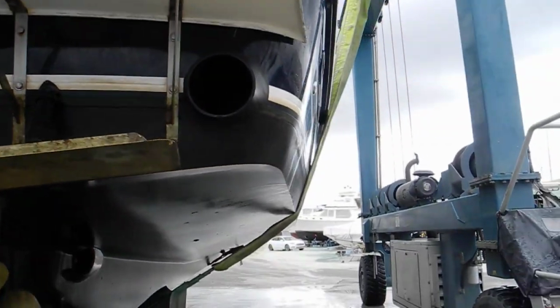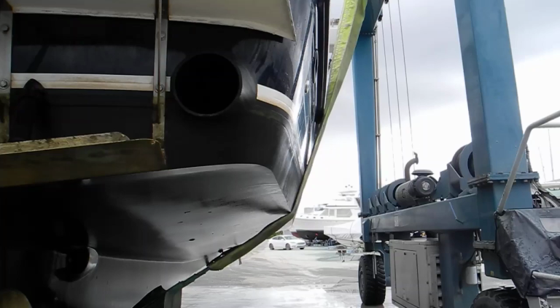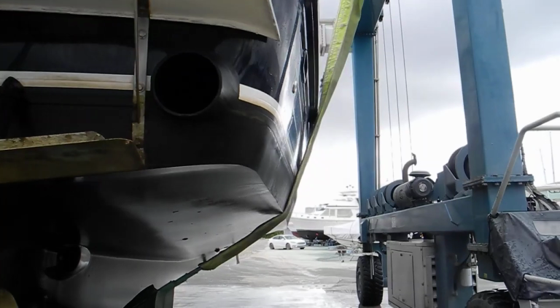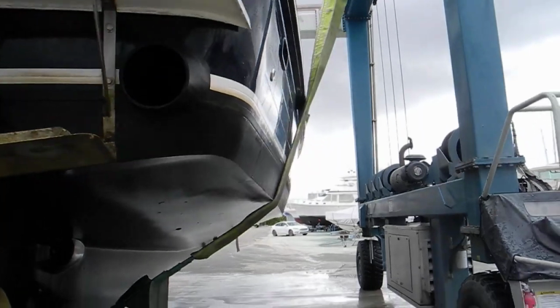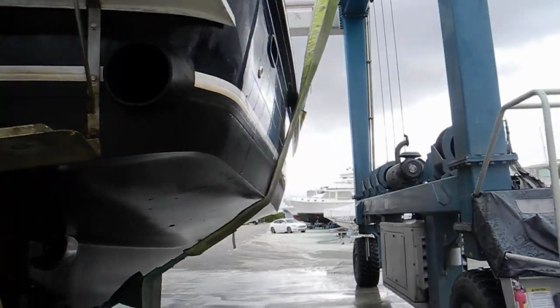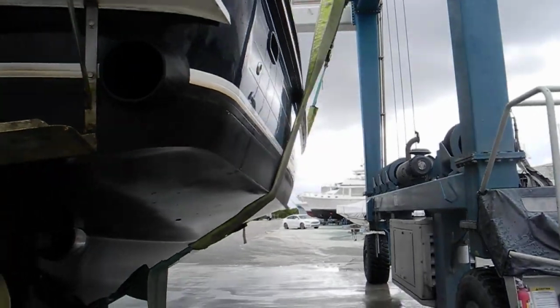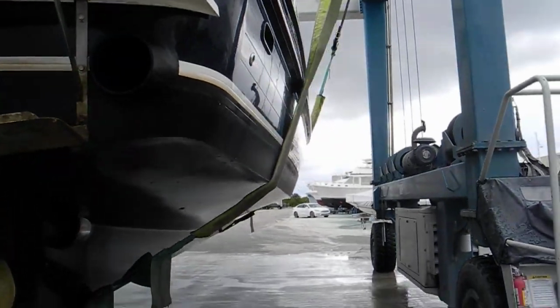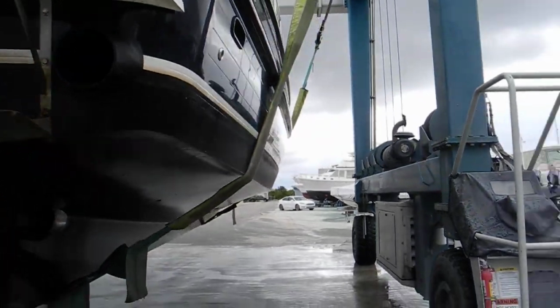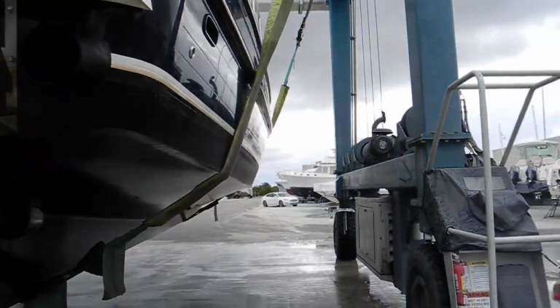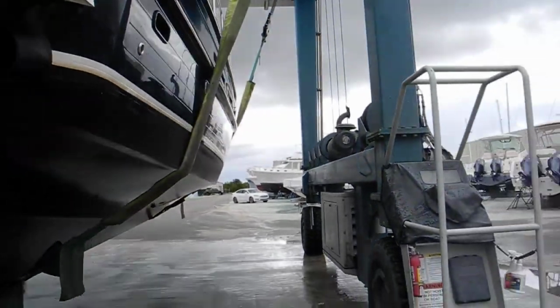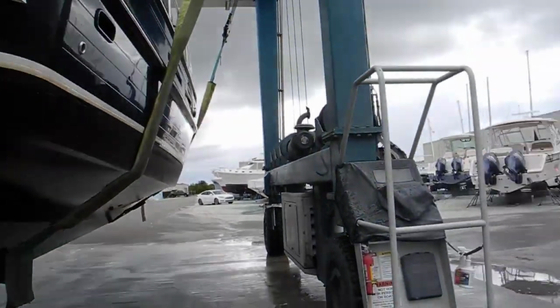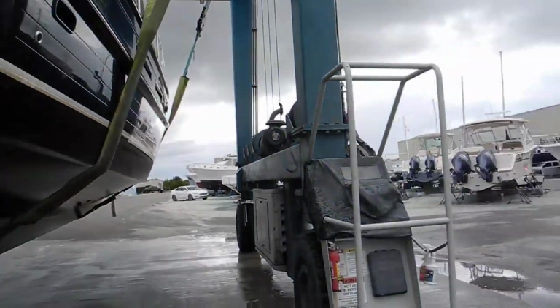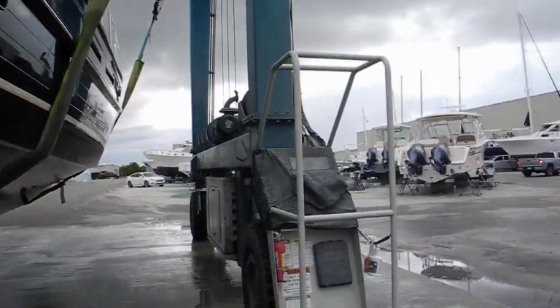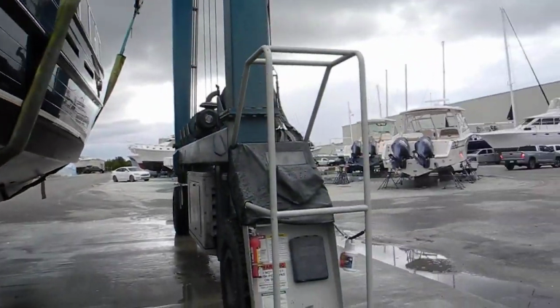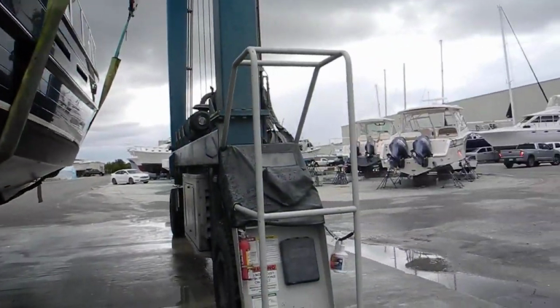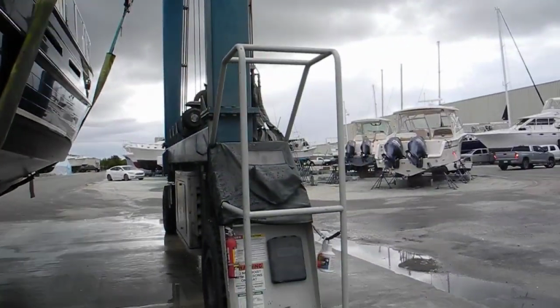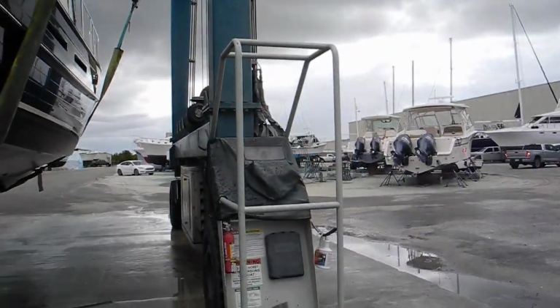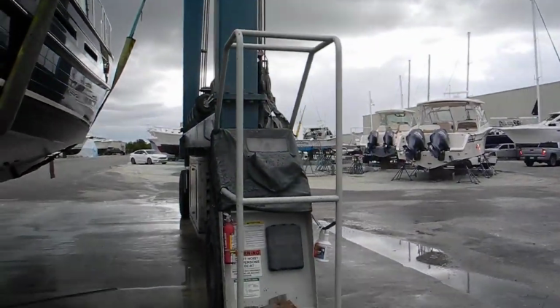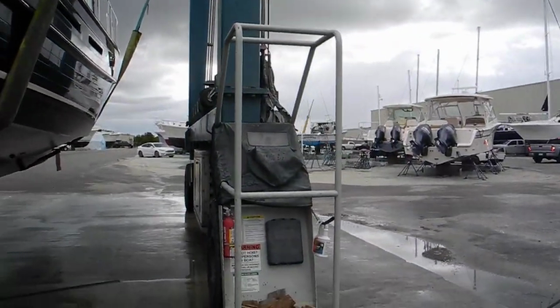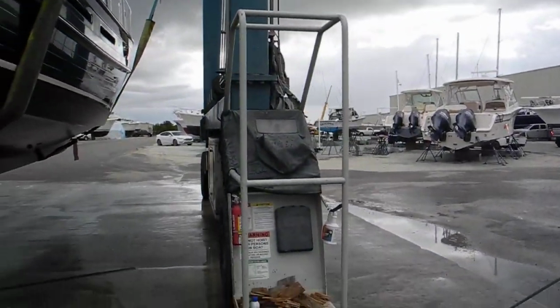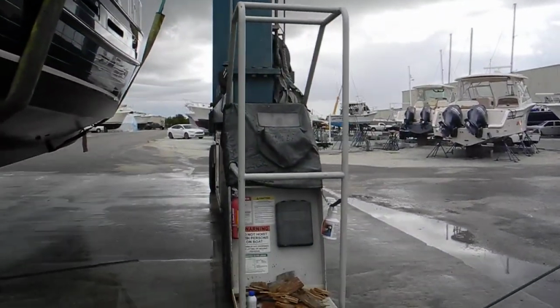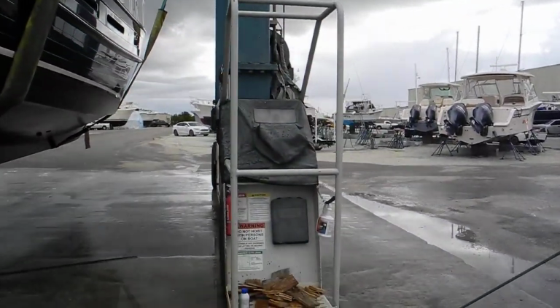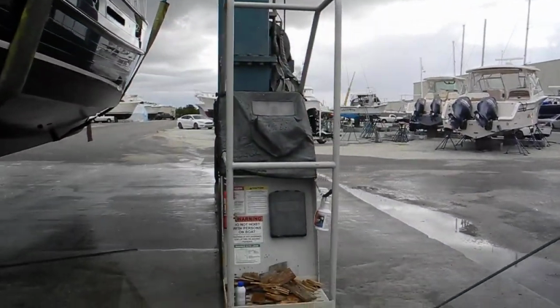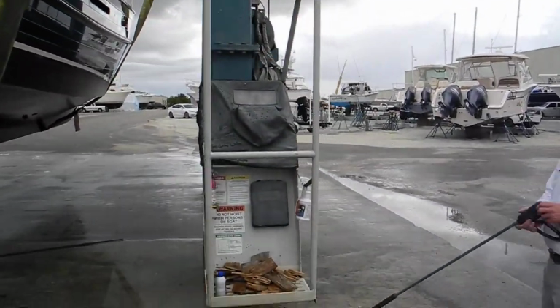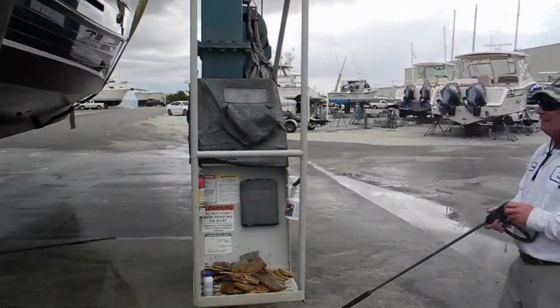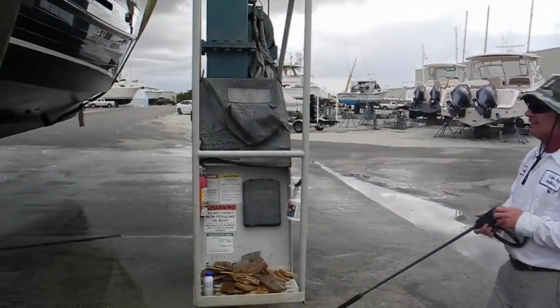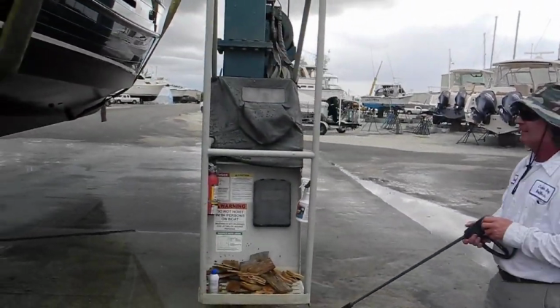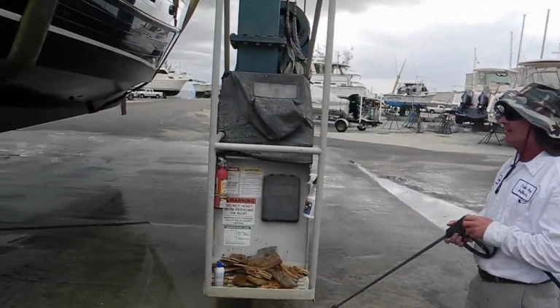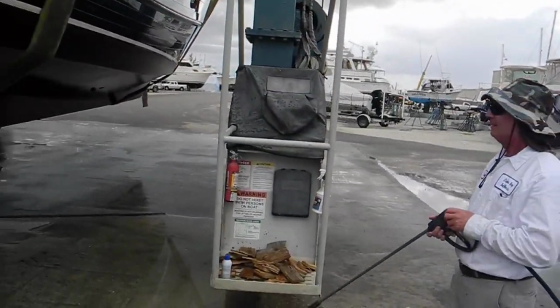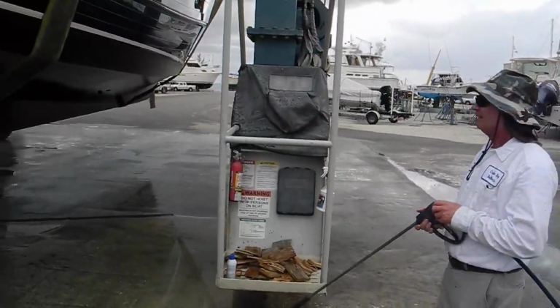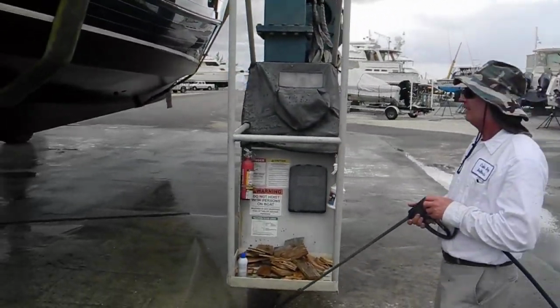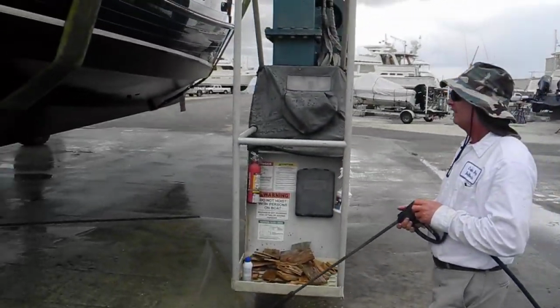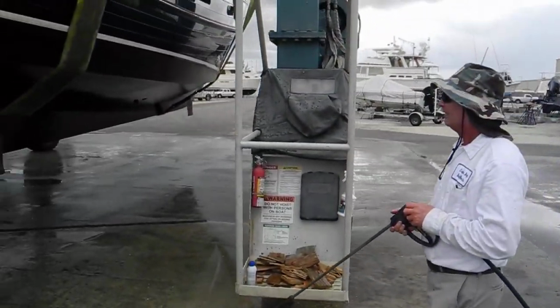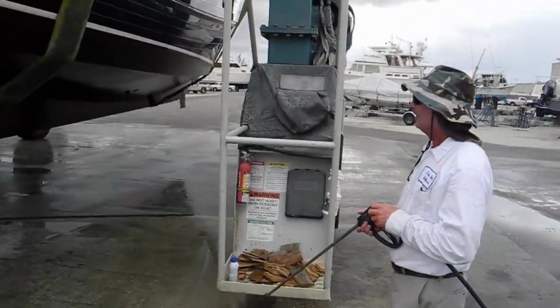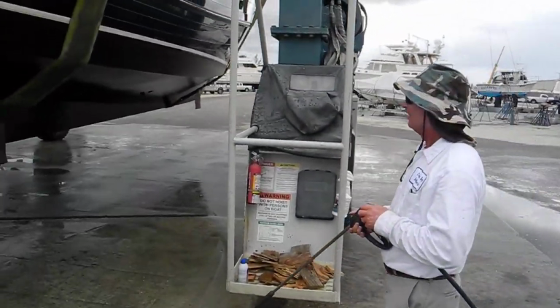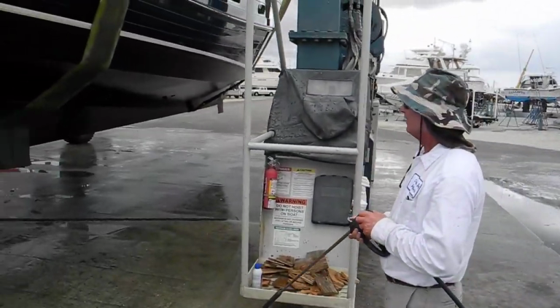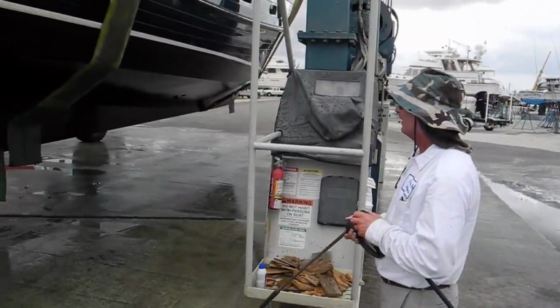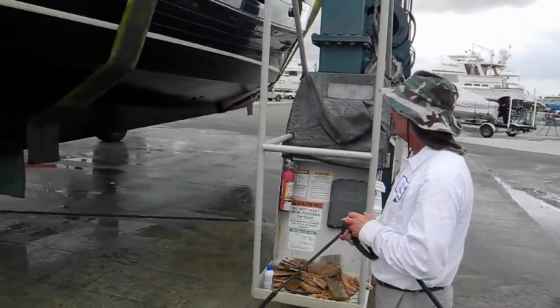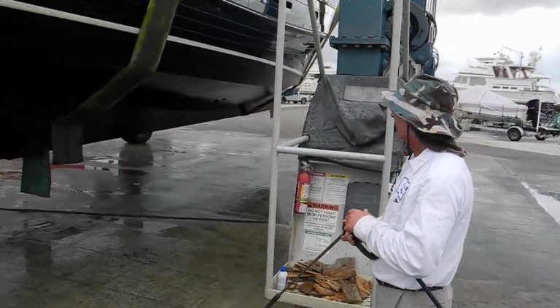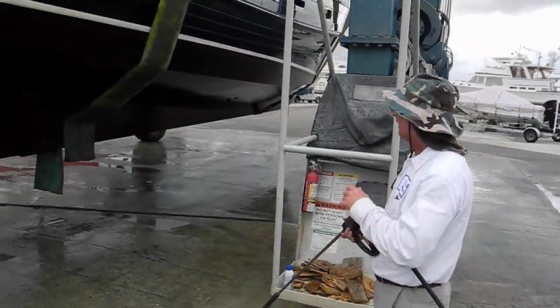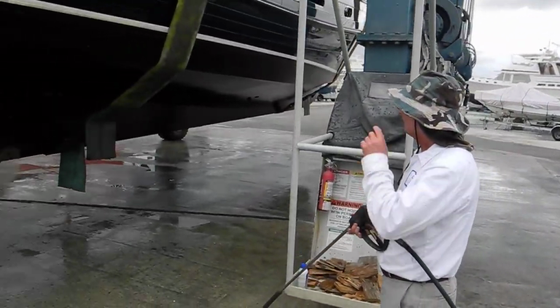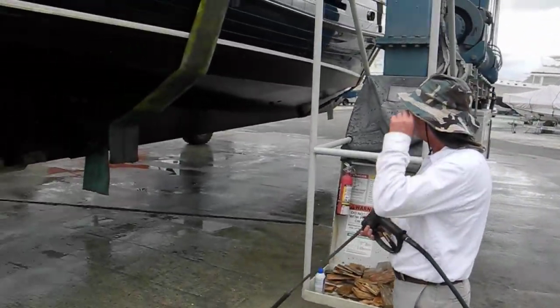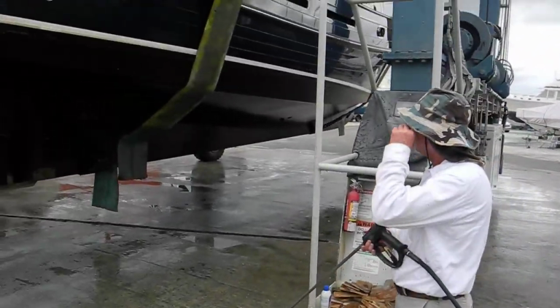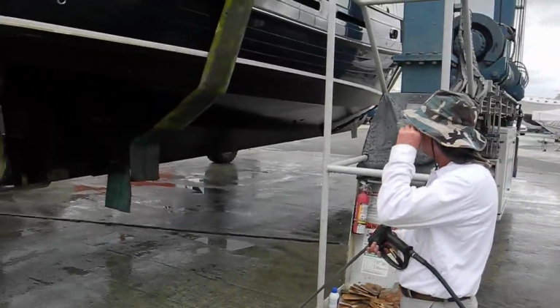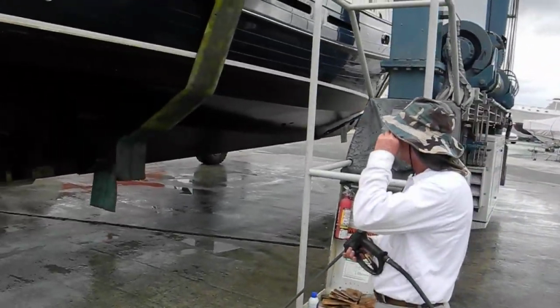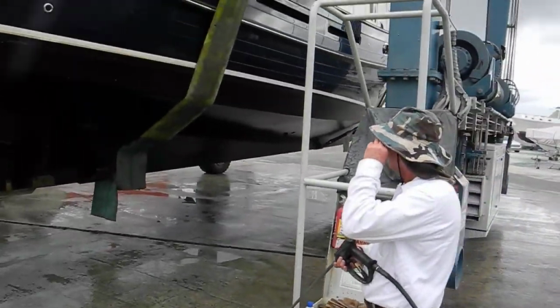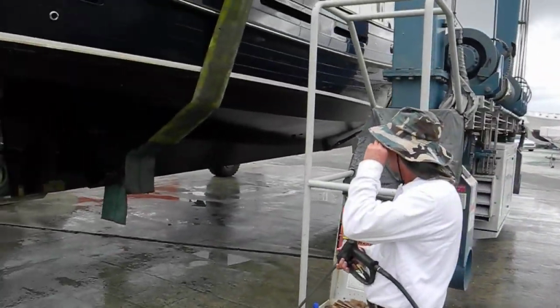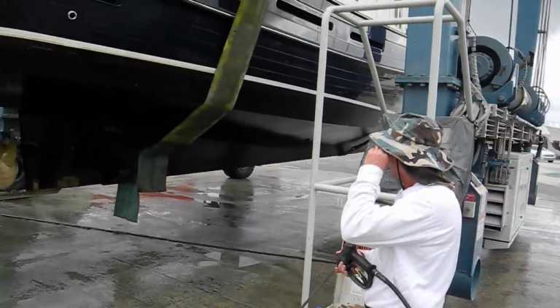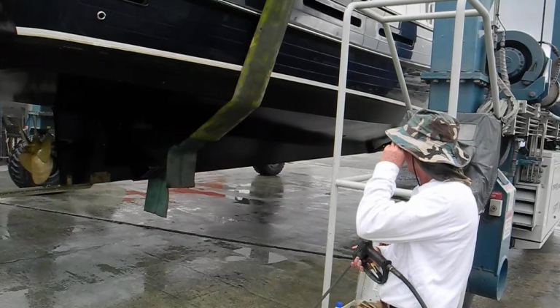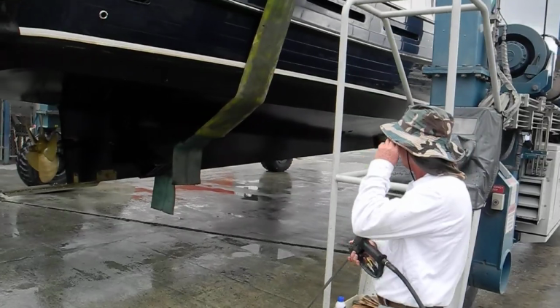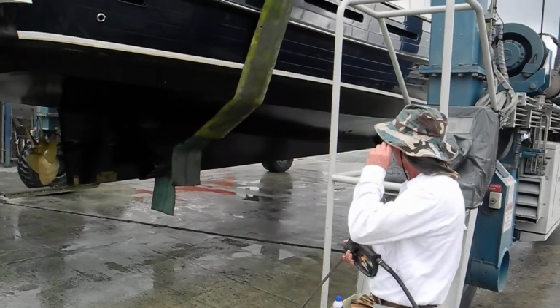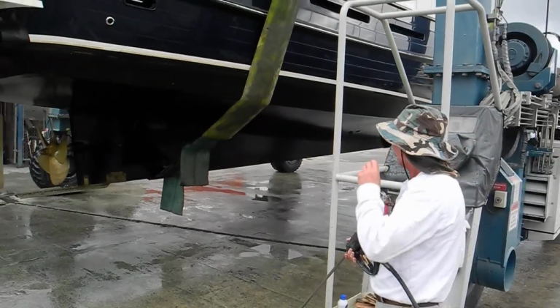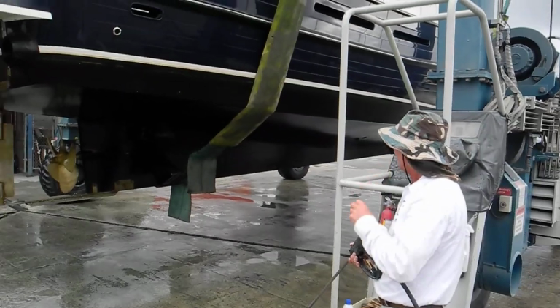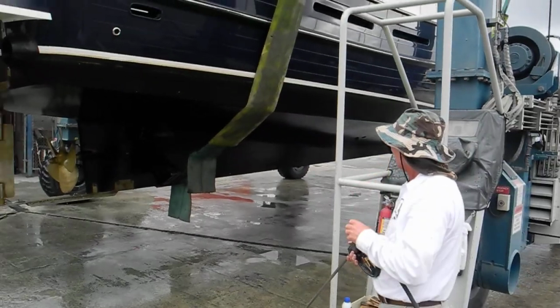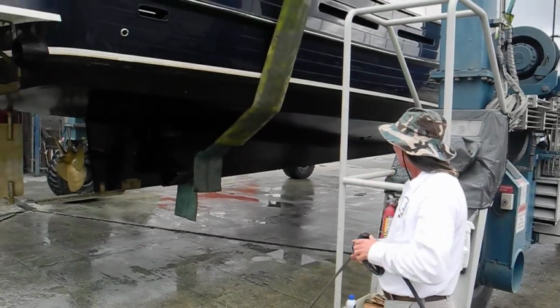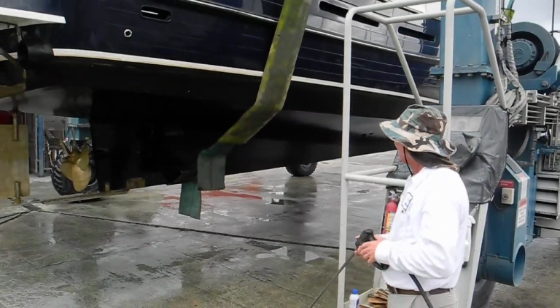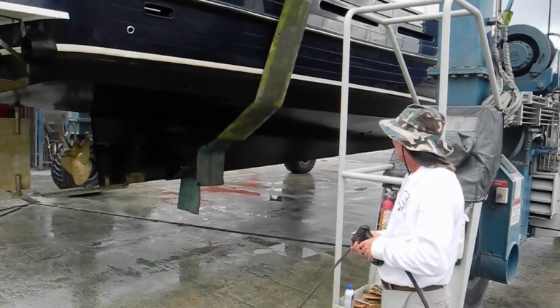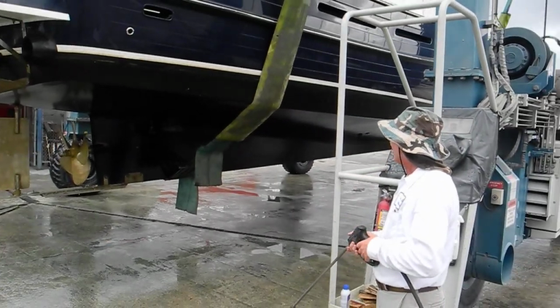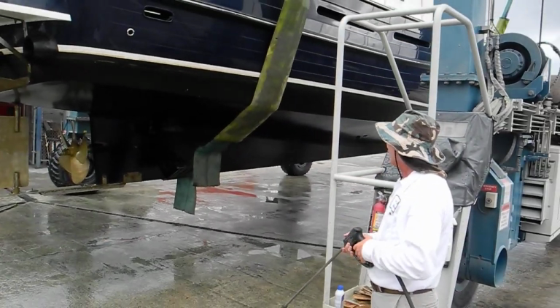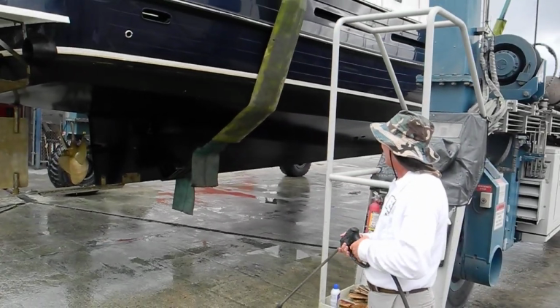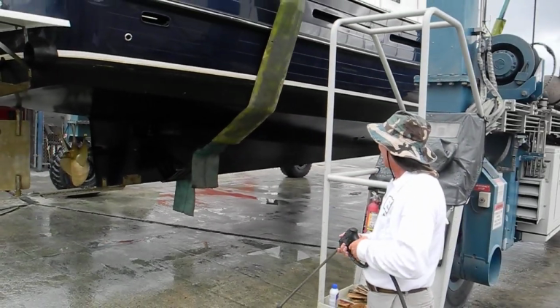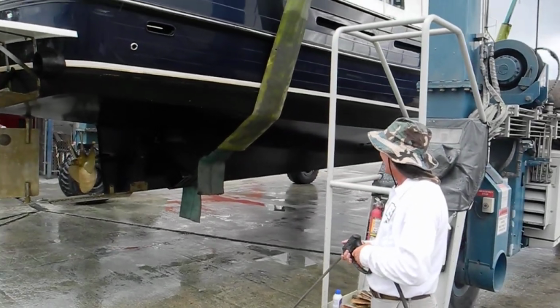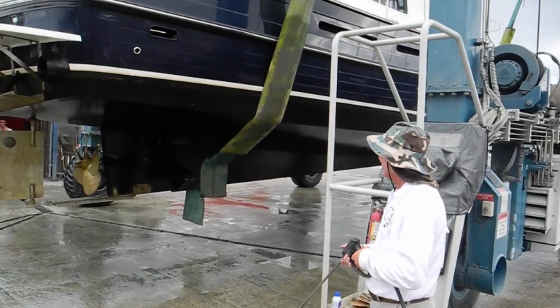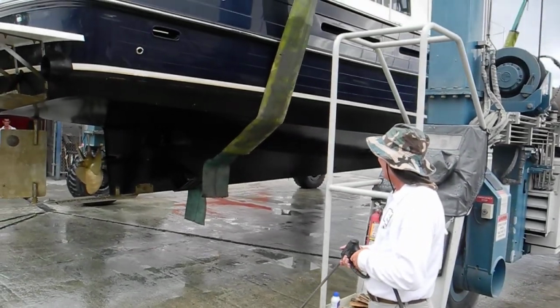If you want to learn more about how Teak uses pressure washers, go to Teak's Pressure Washing School, held every Sunday at three o'clock.